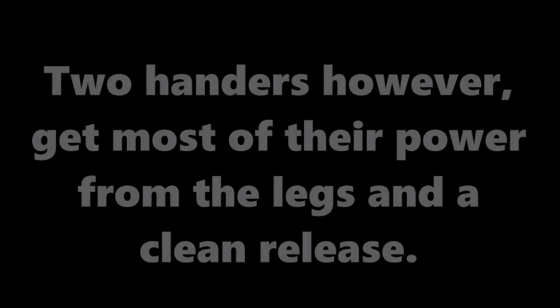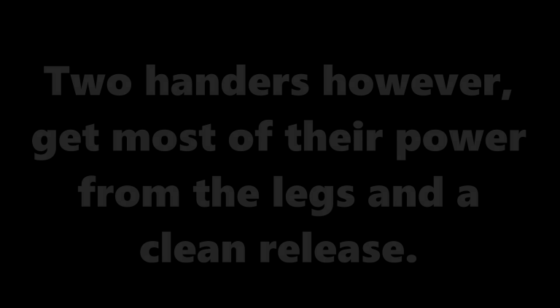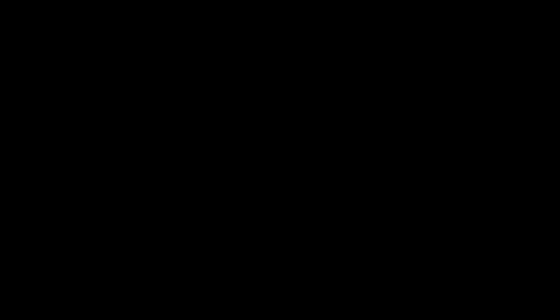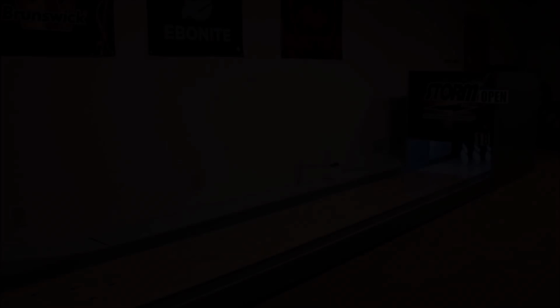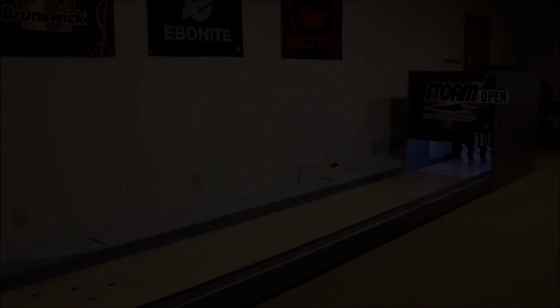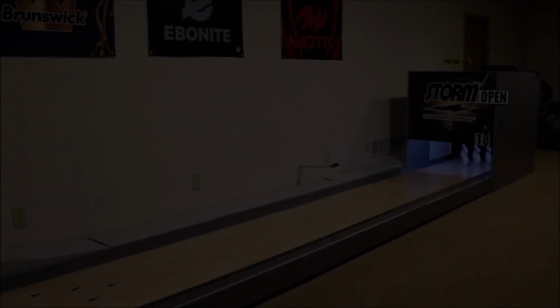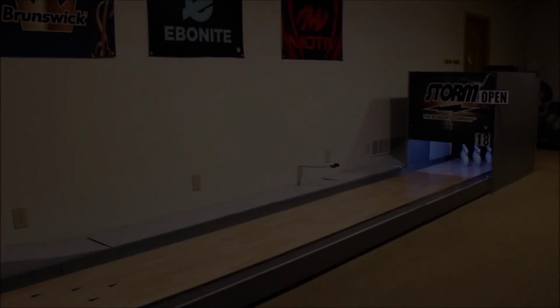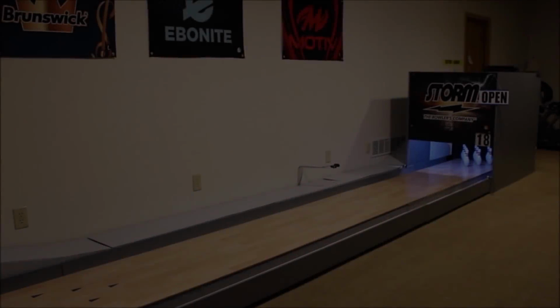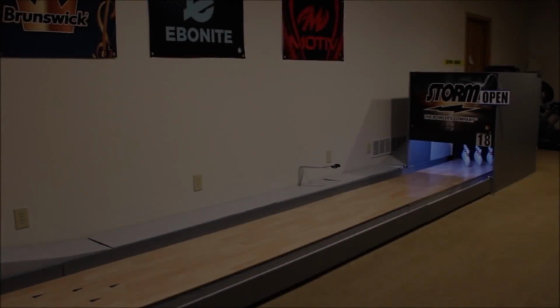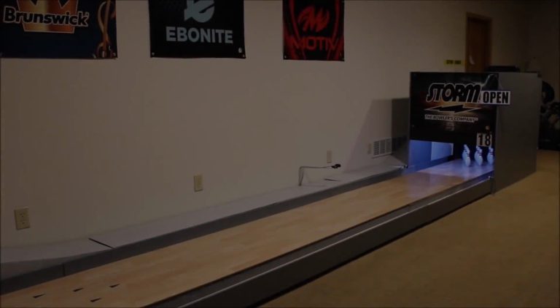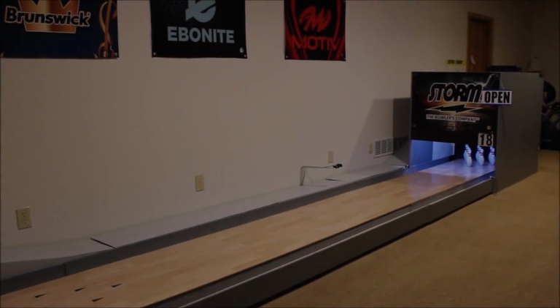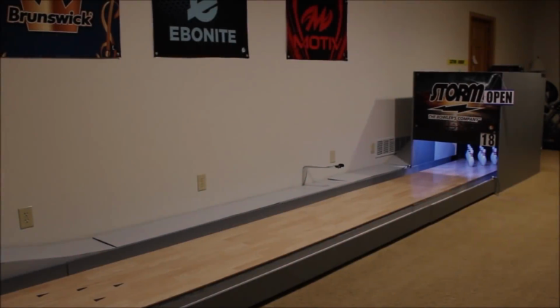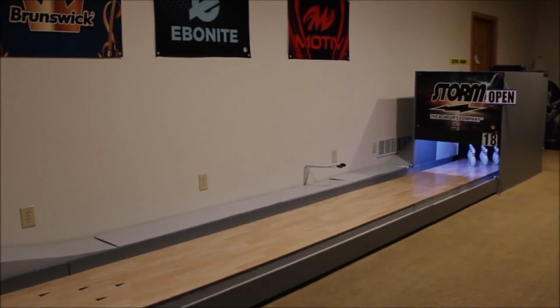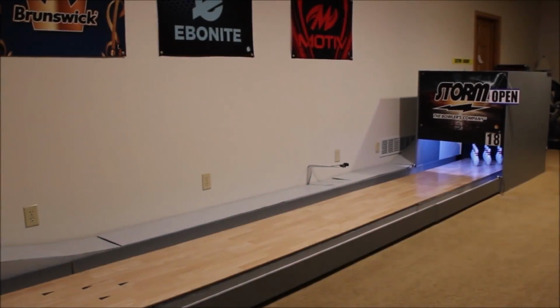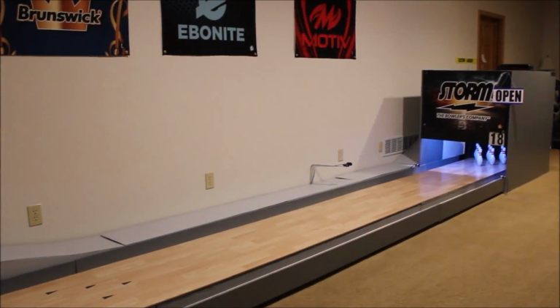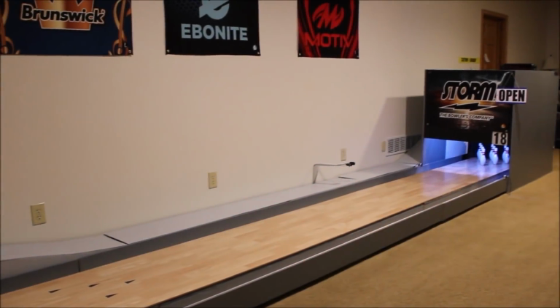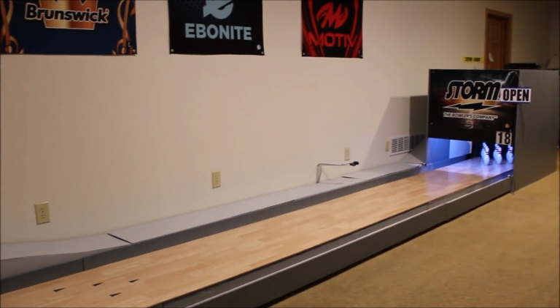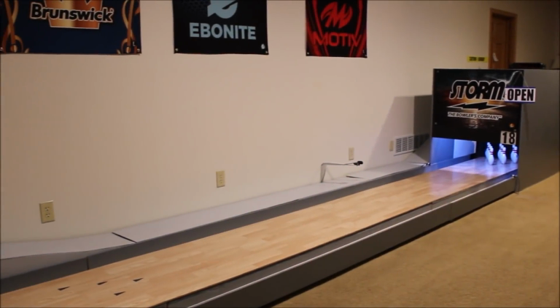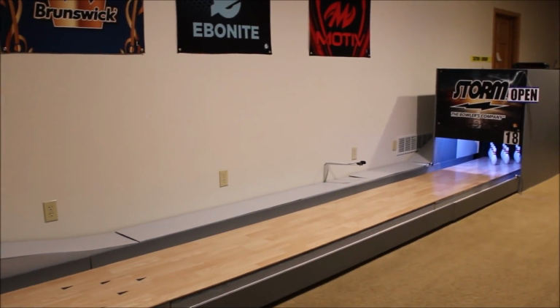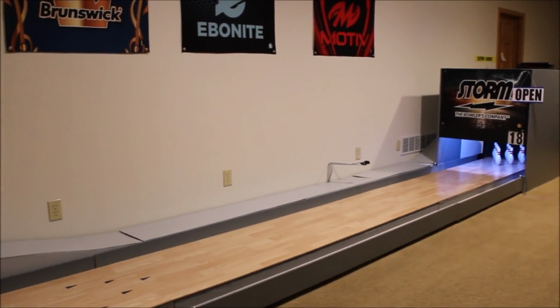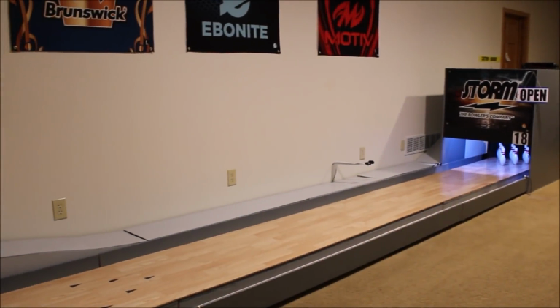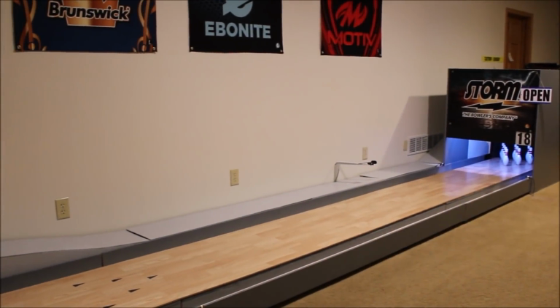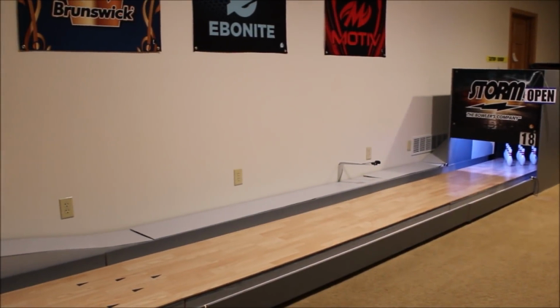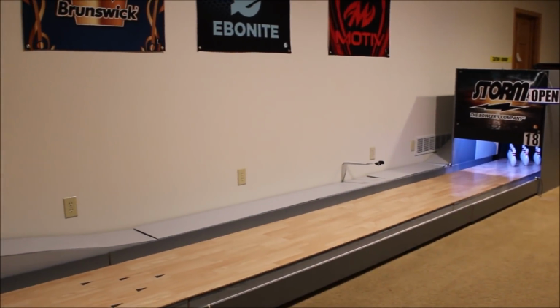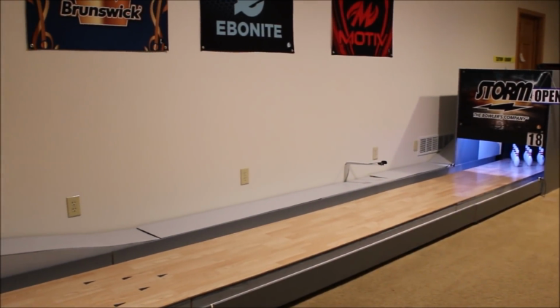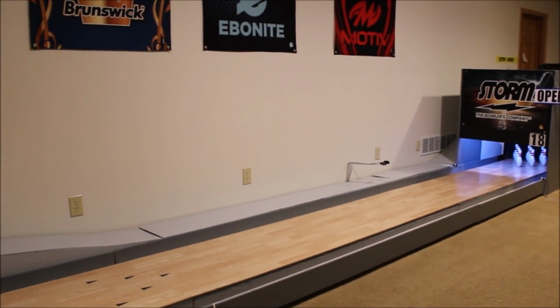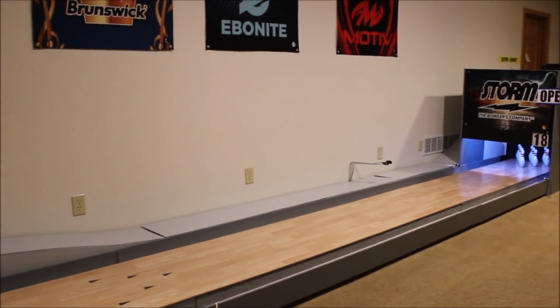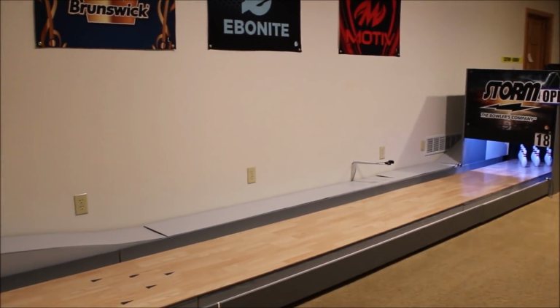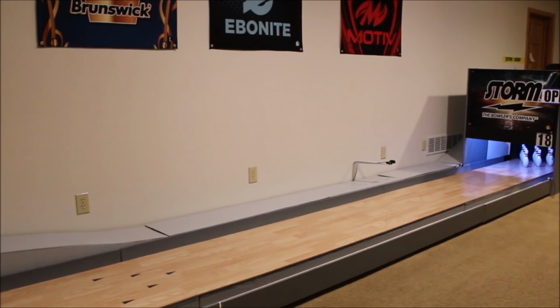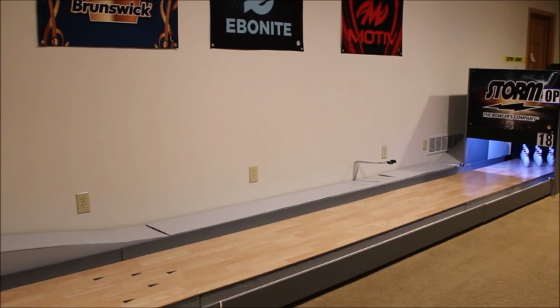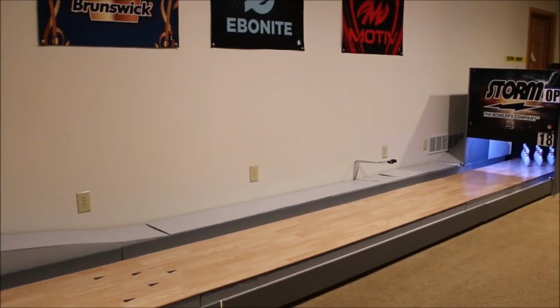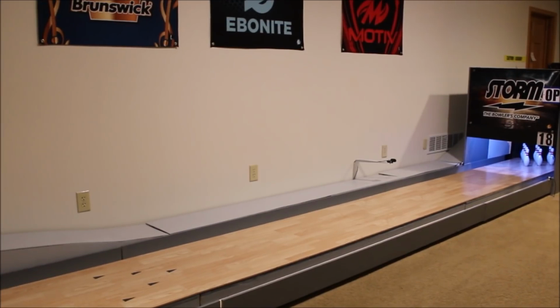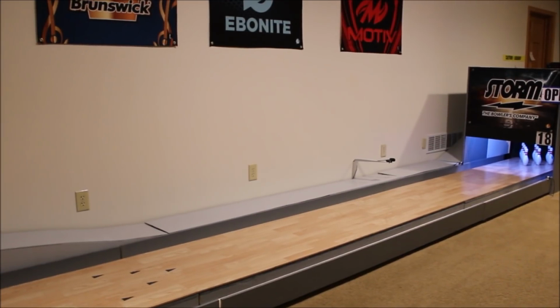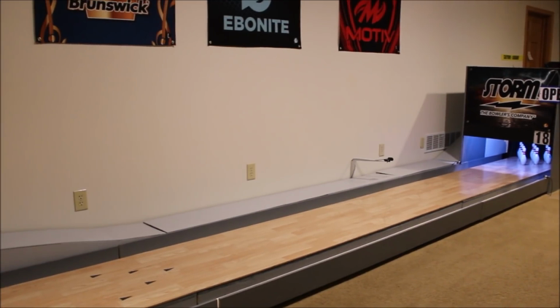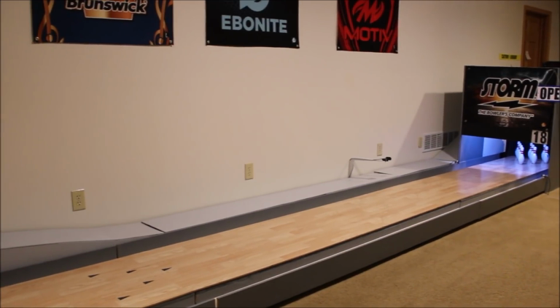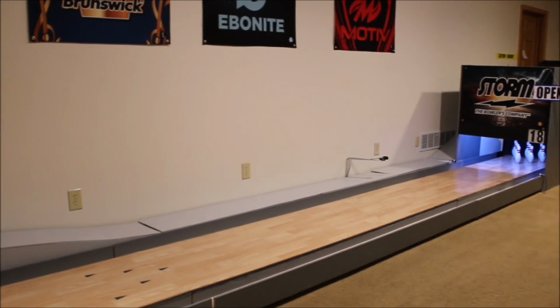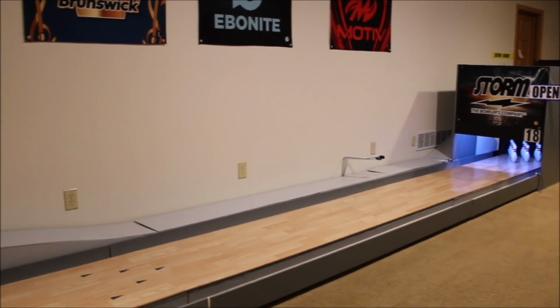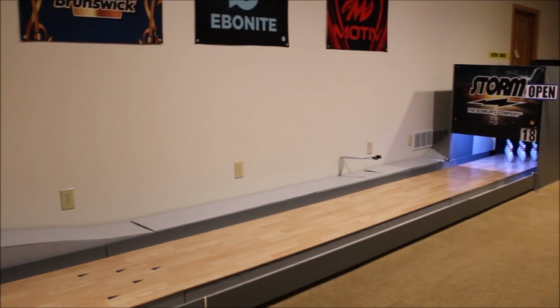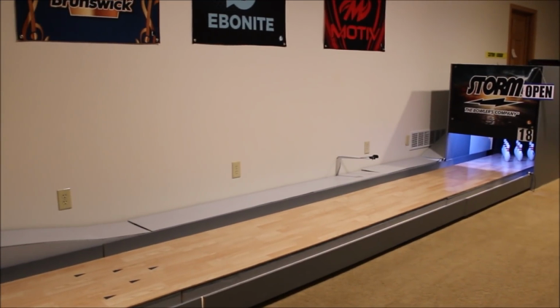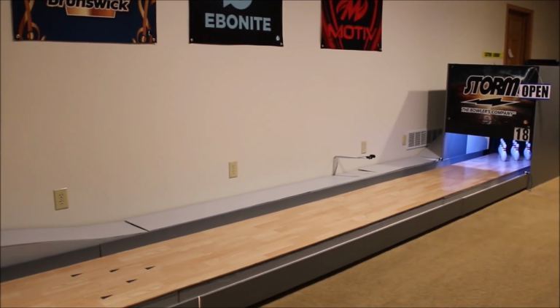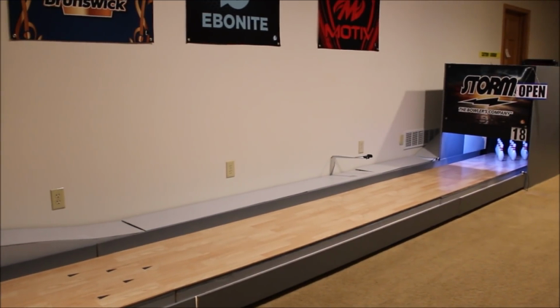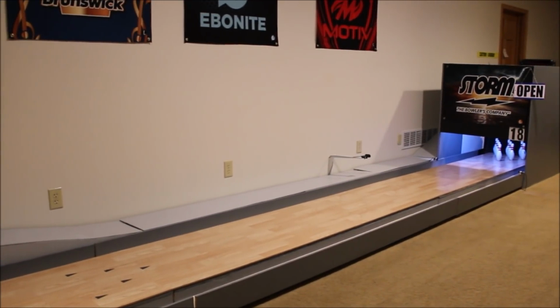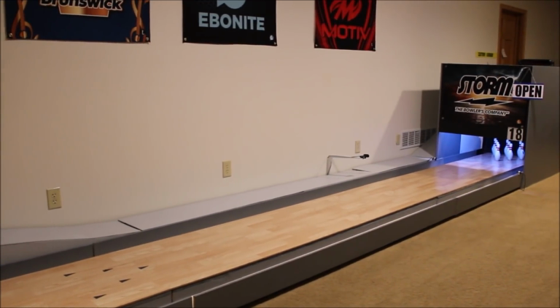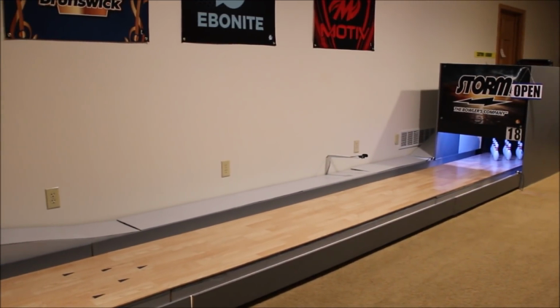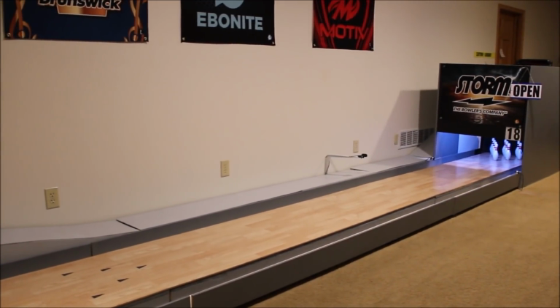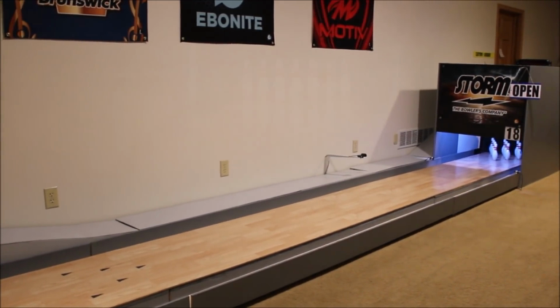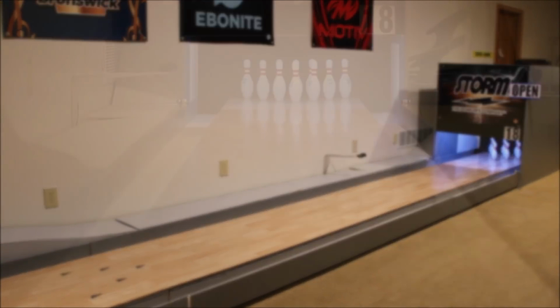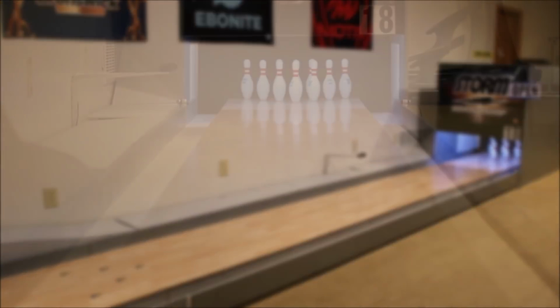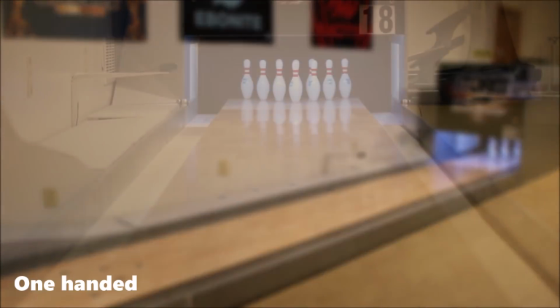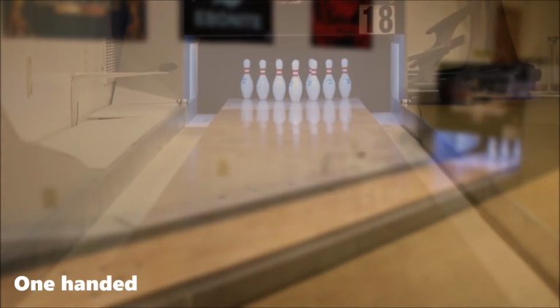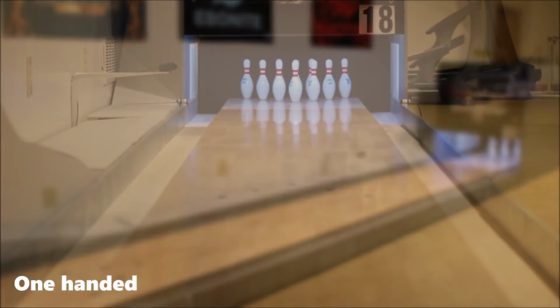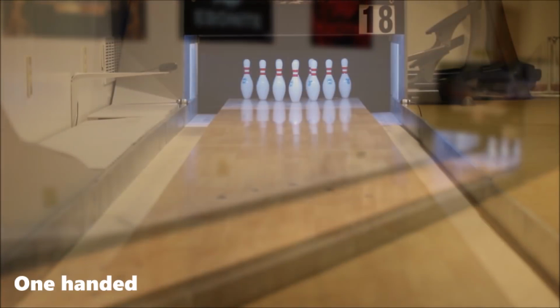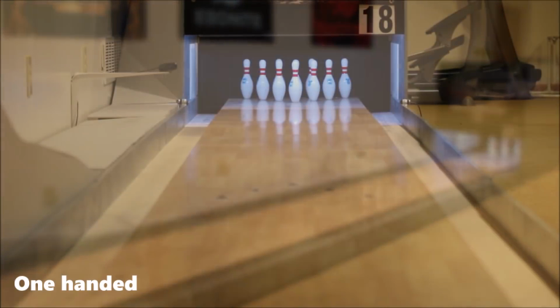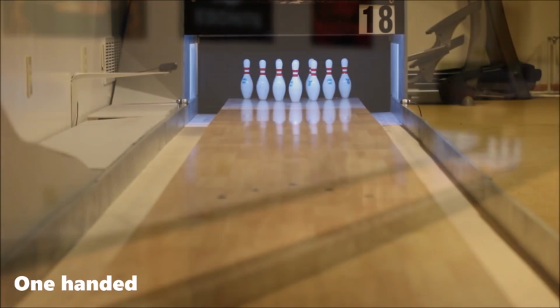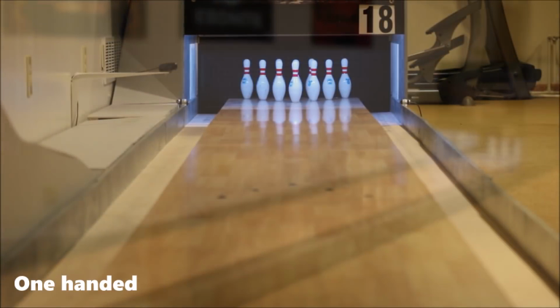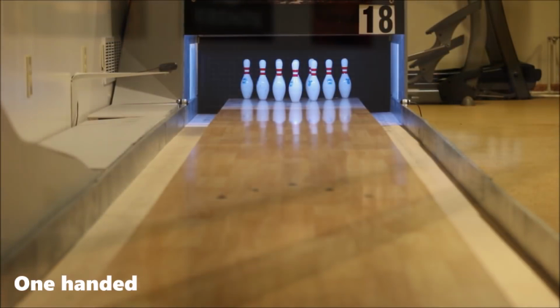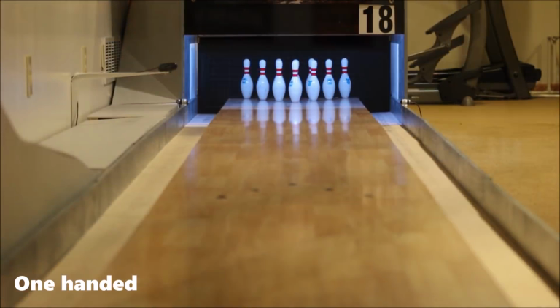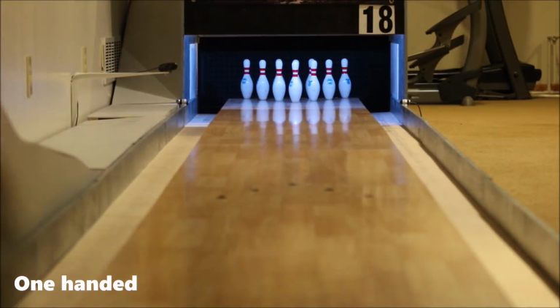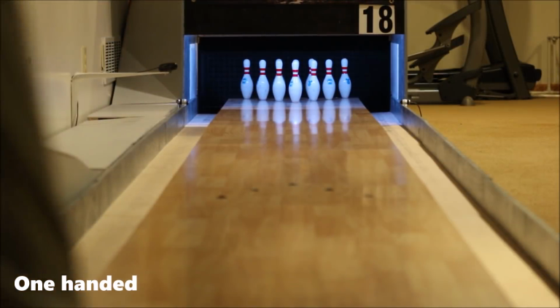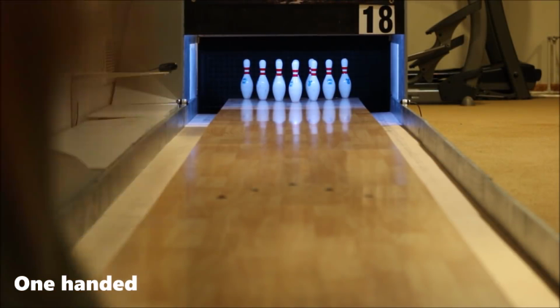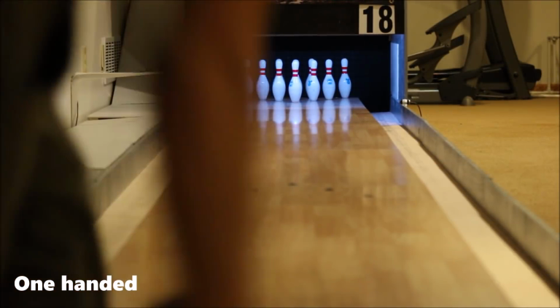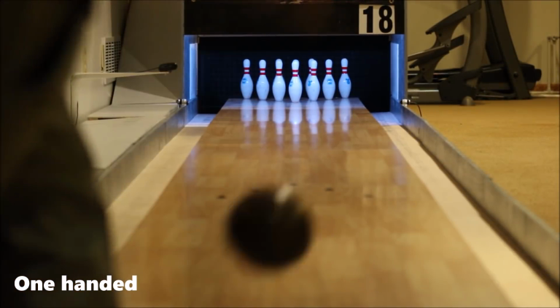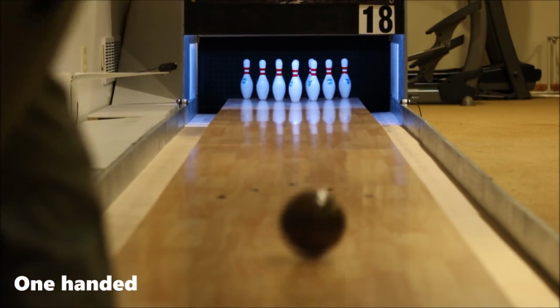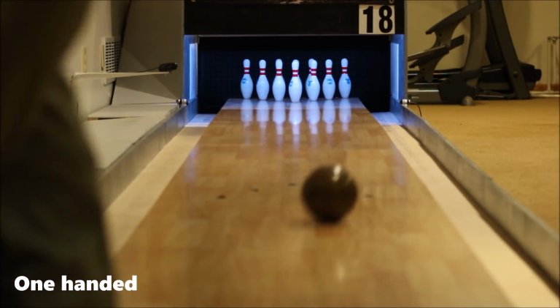What I will do now is roll three frames one-handed and three frames two-handed, and then compare the reaction.